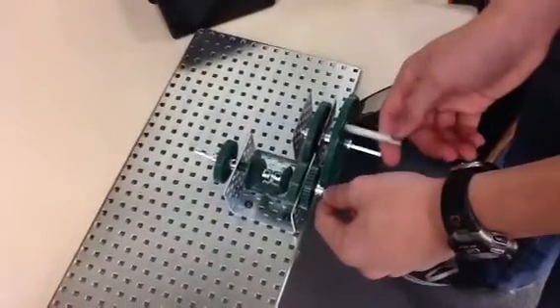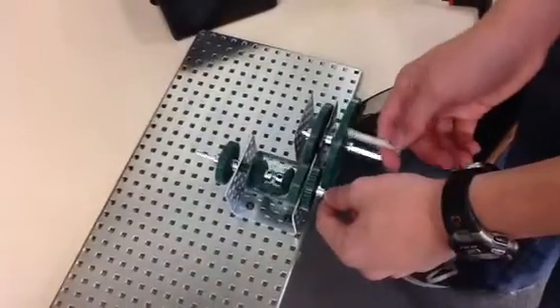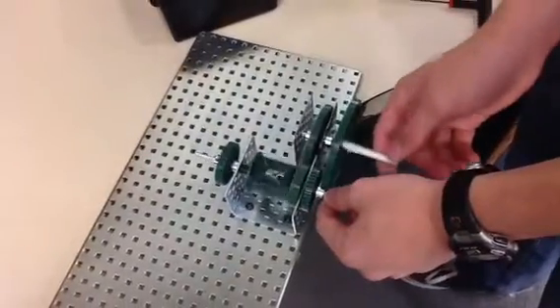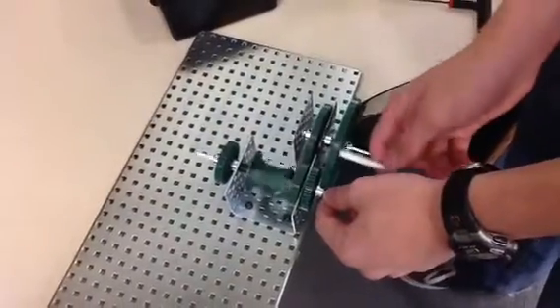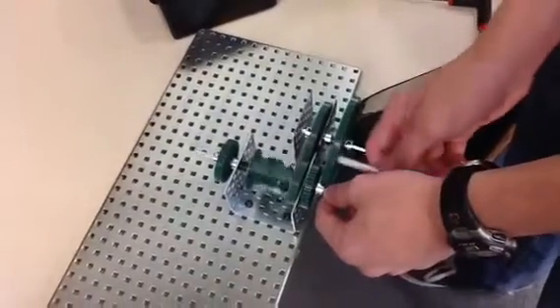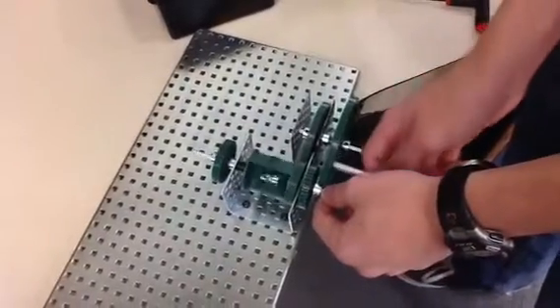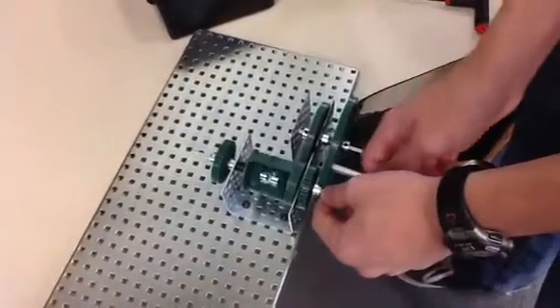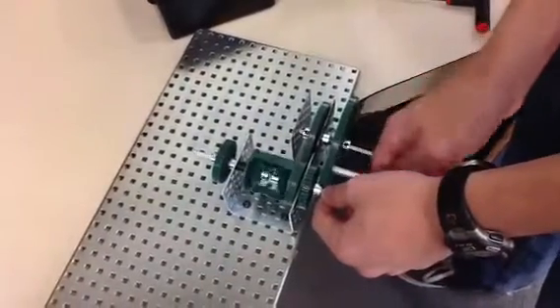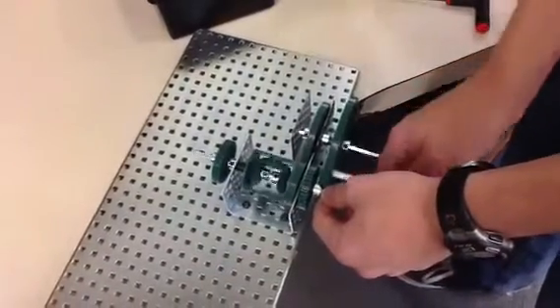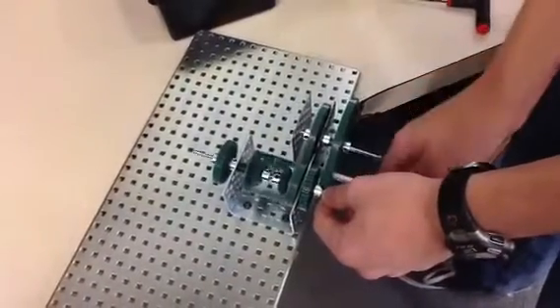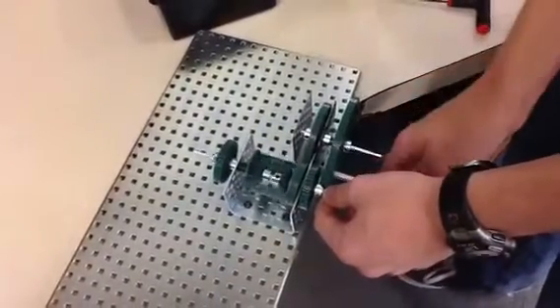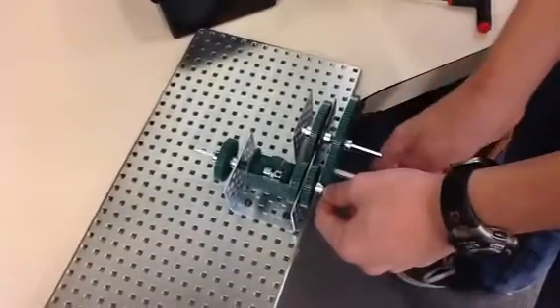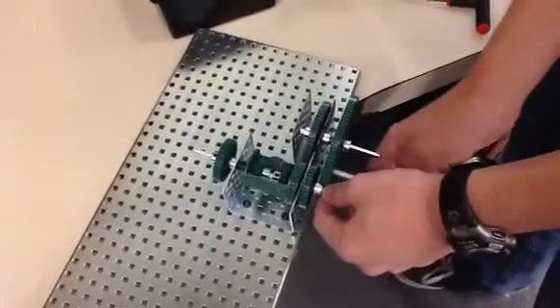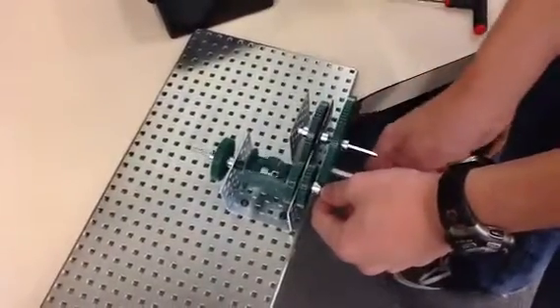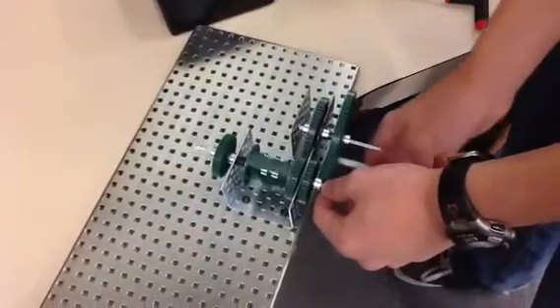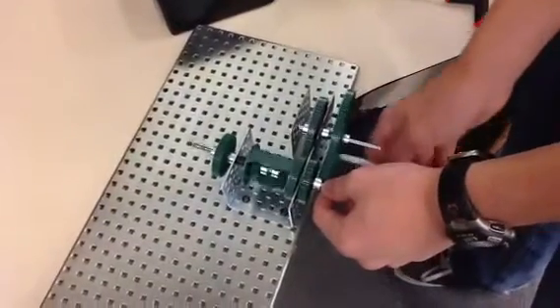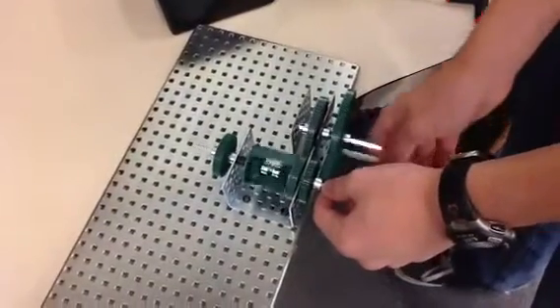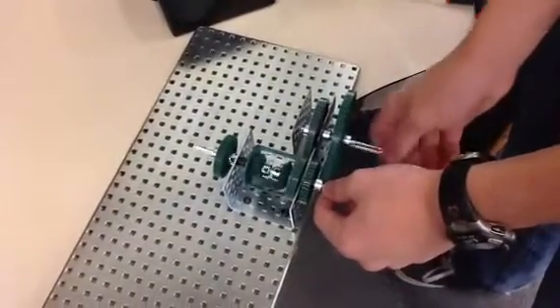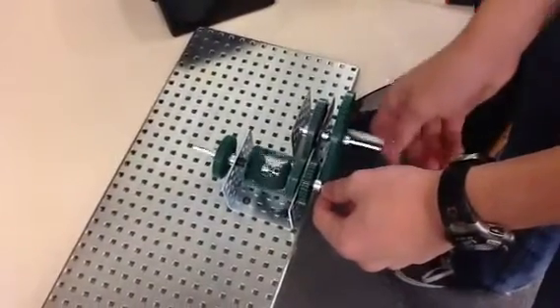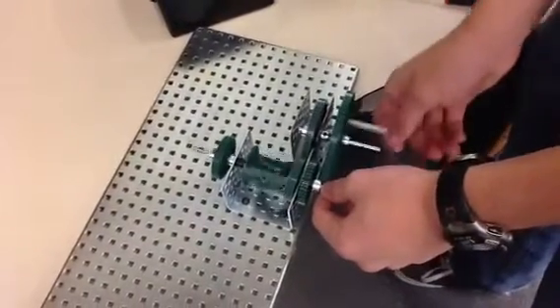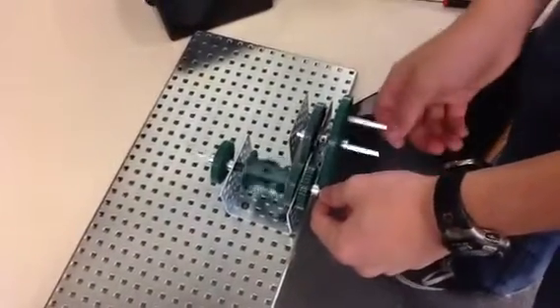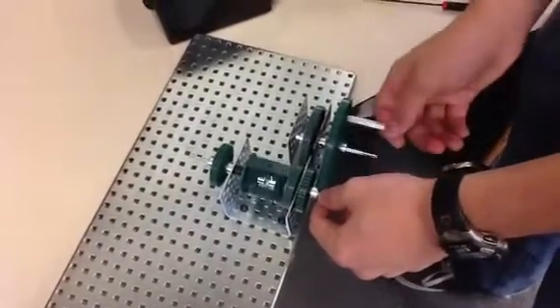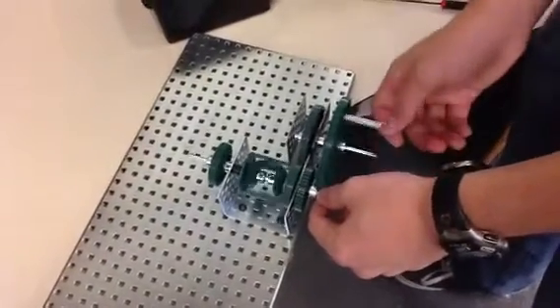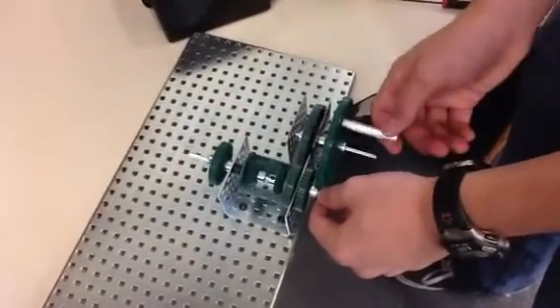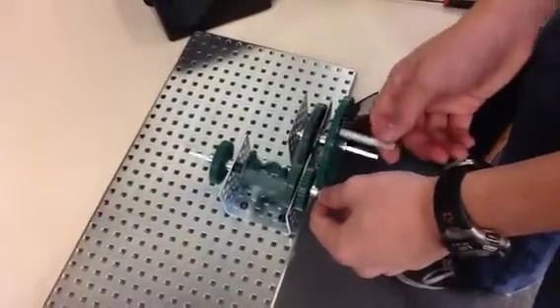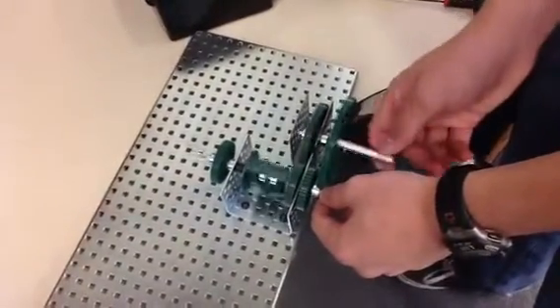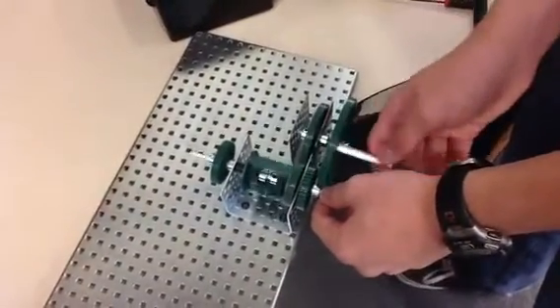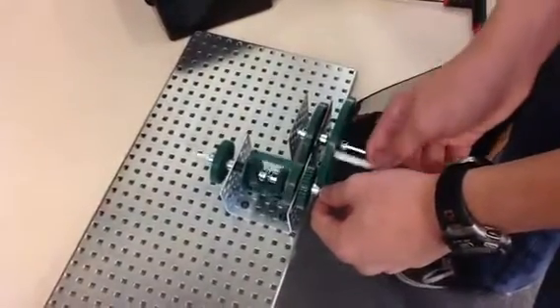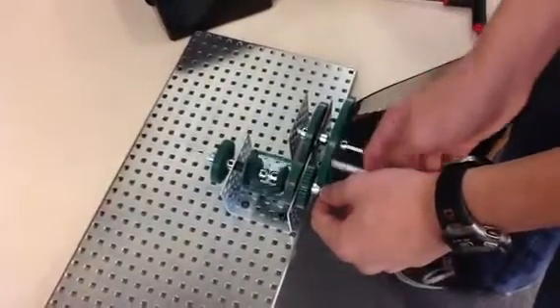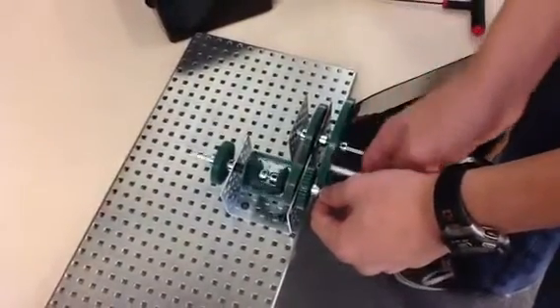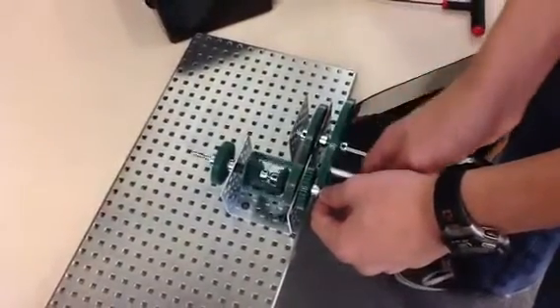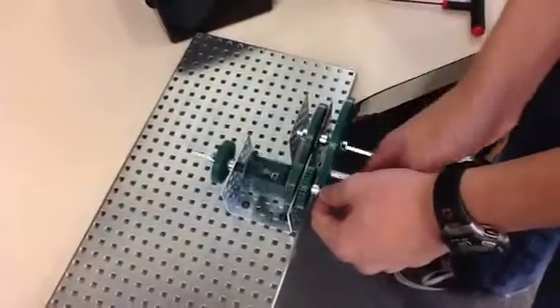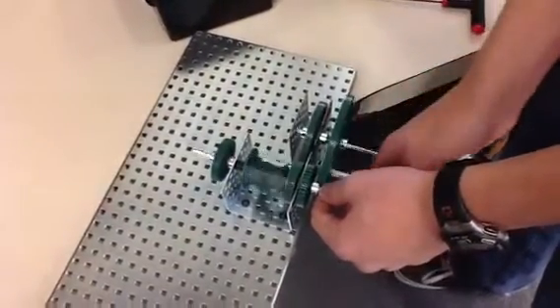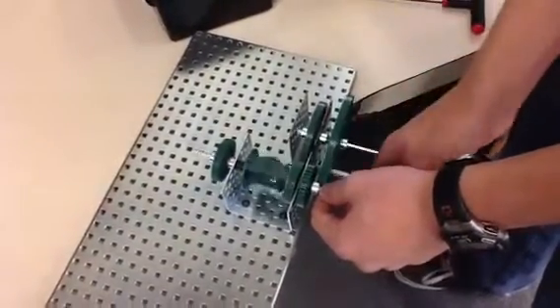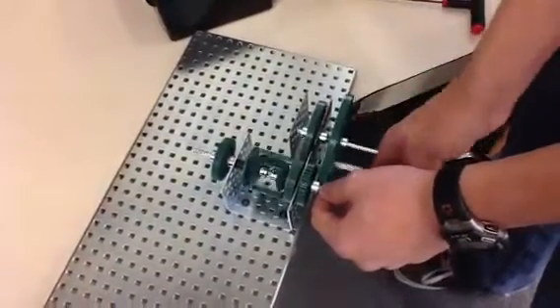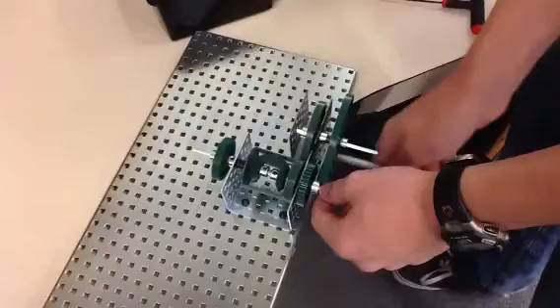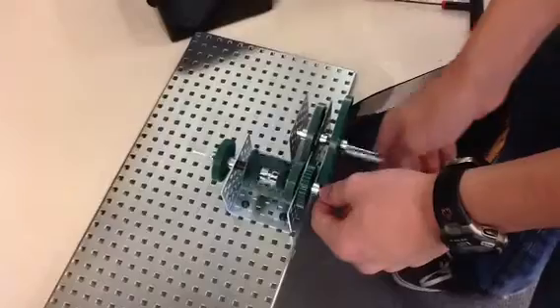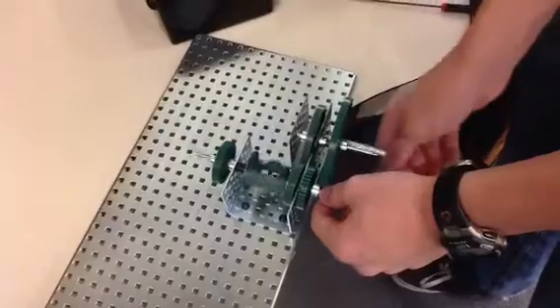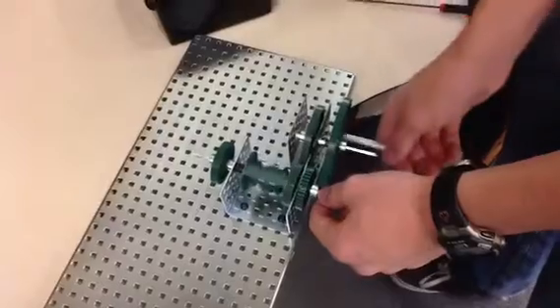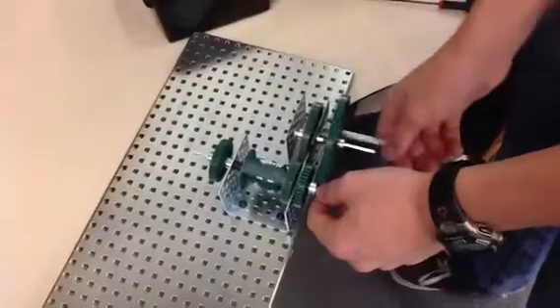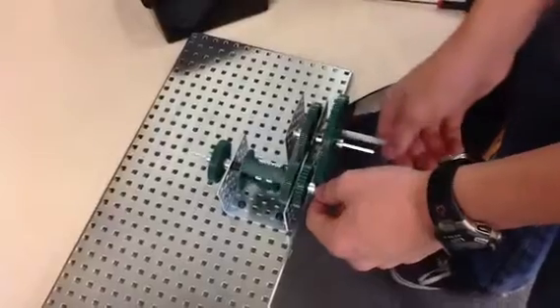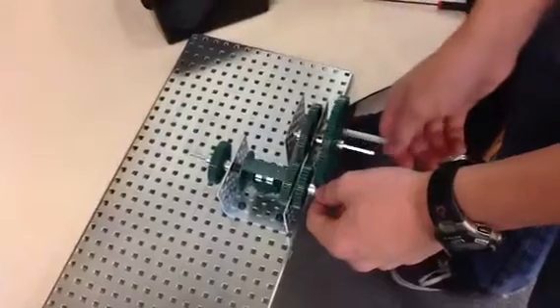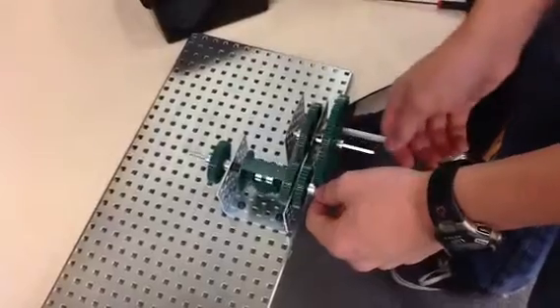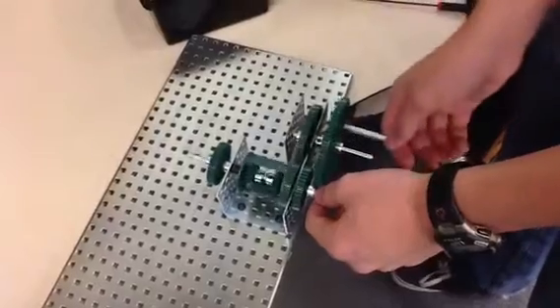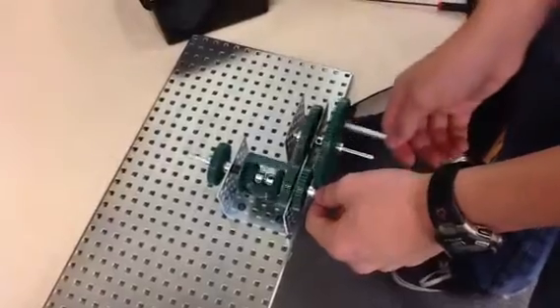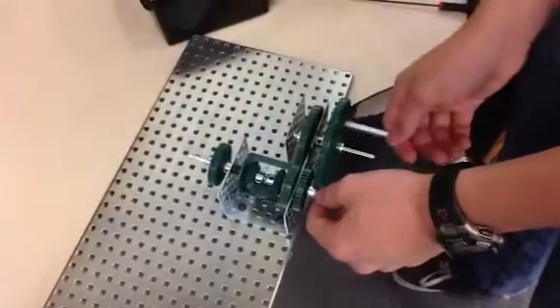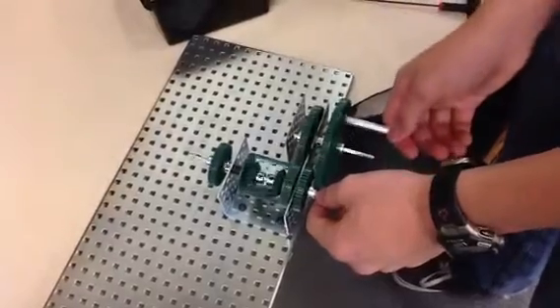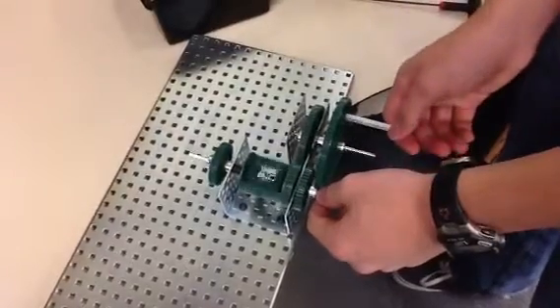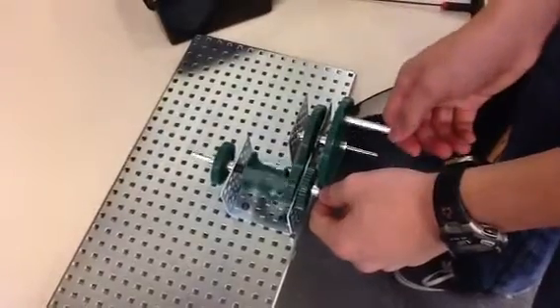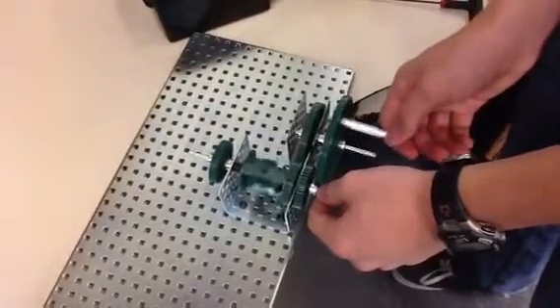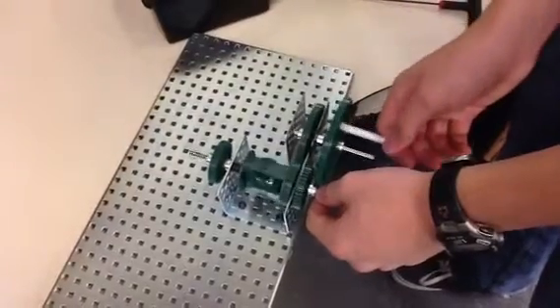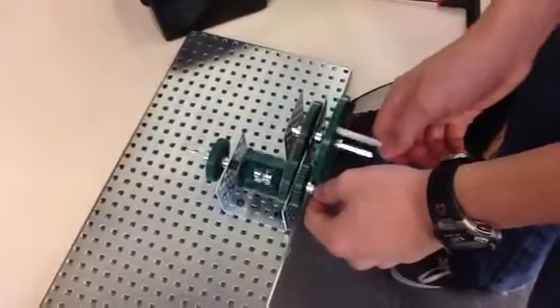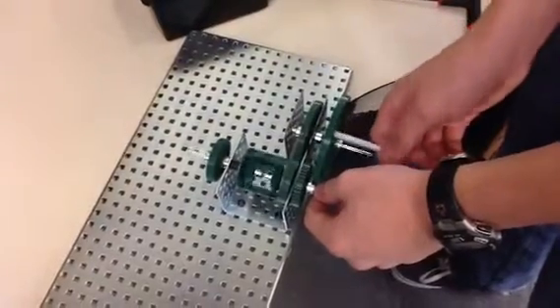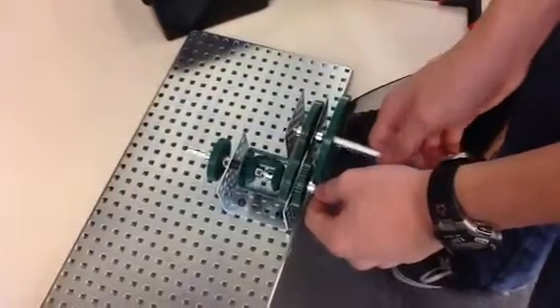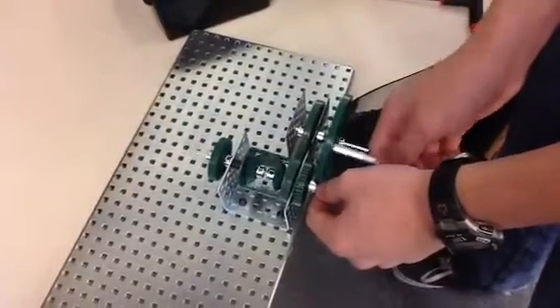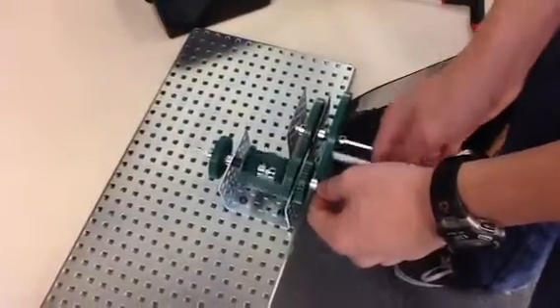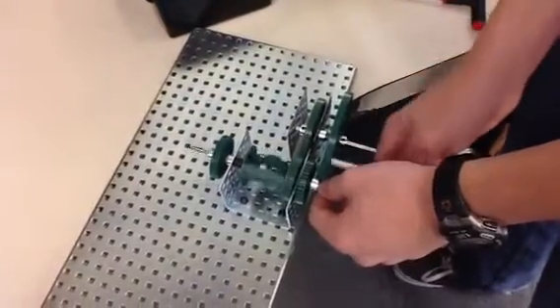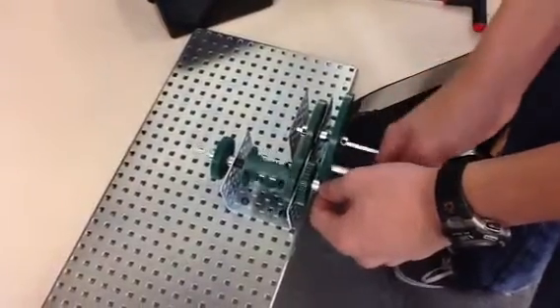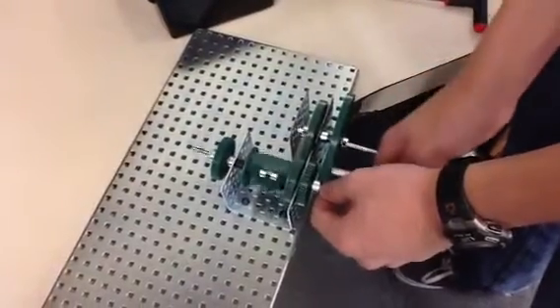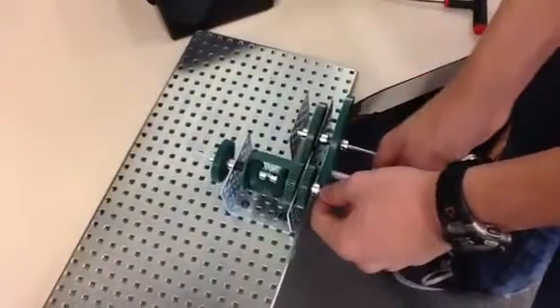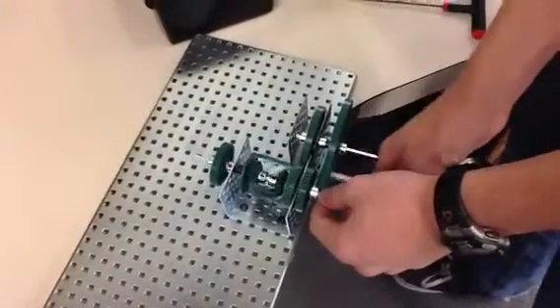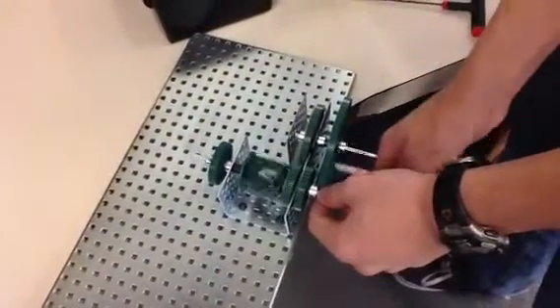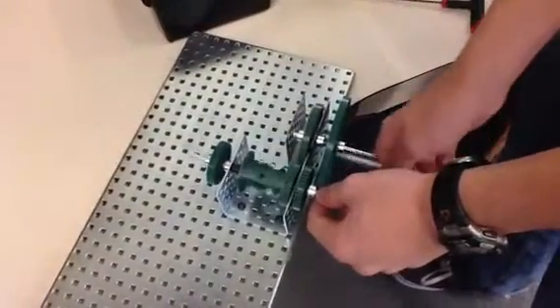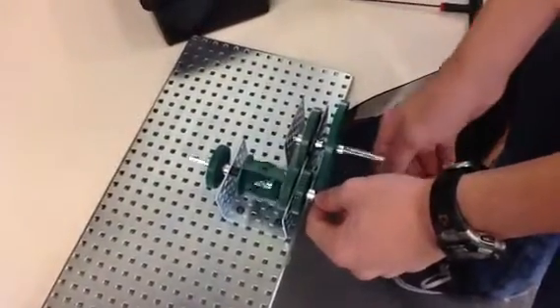That is absolutely perfectly put together, including improvising the hand crank. Excellent job.